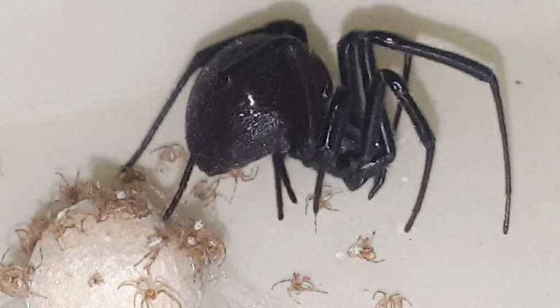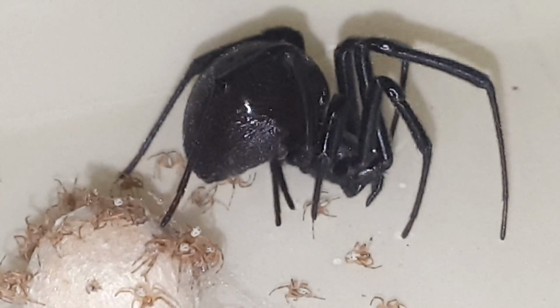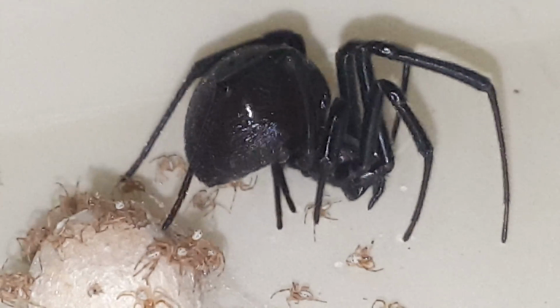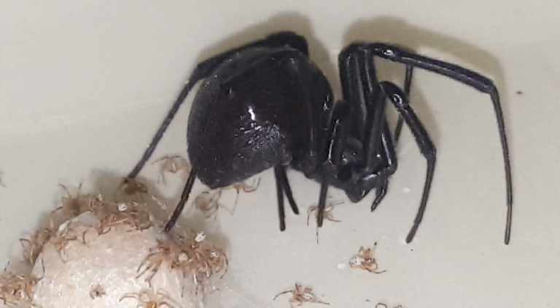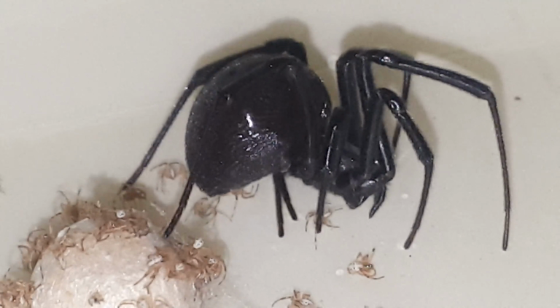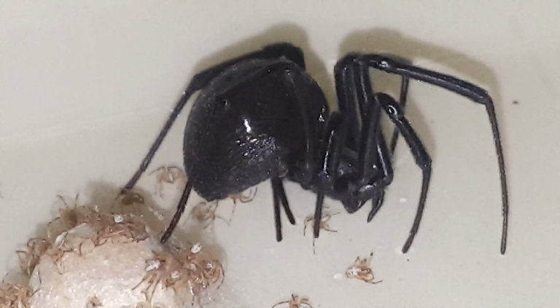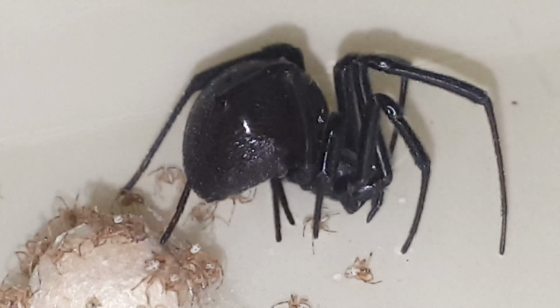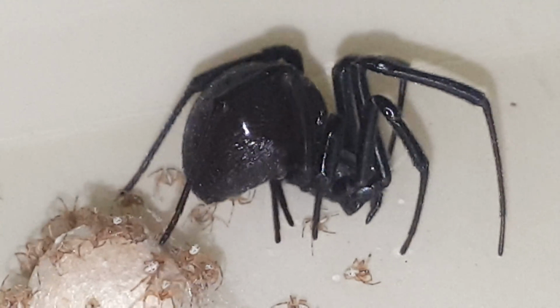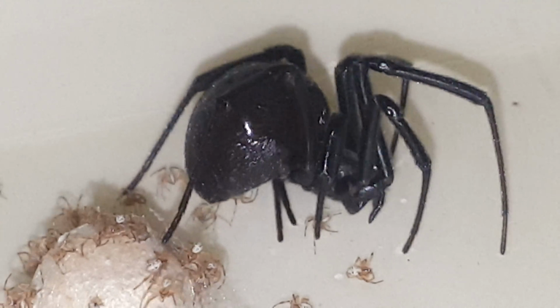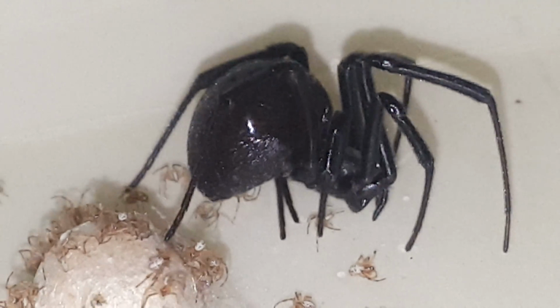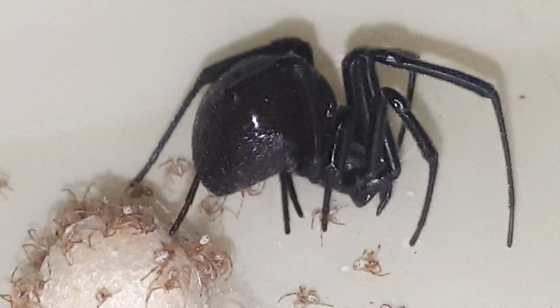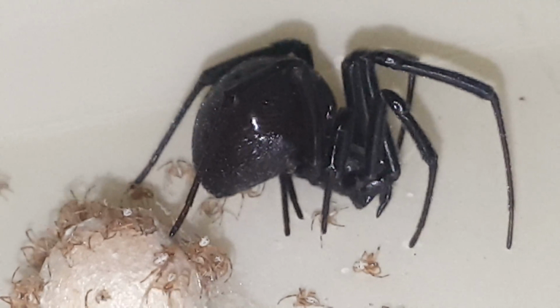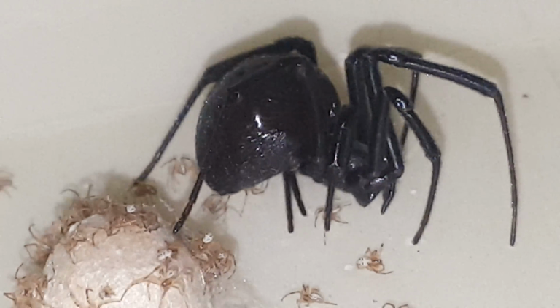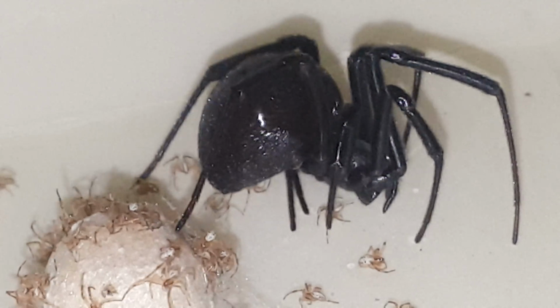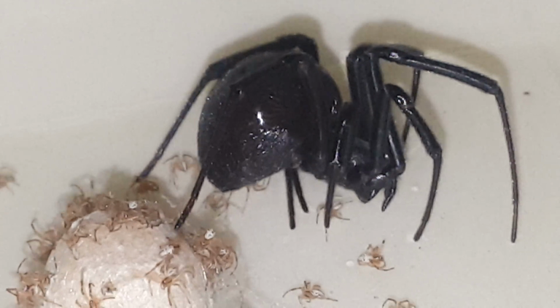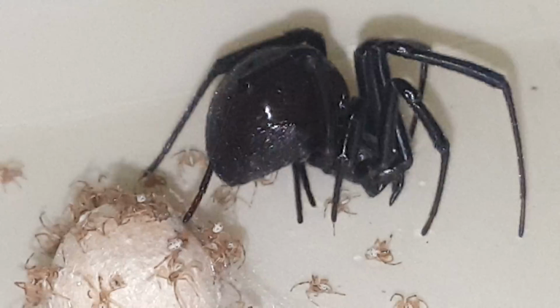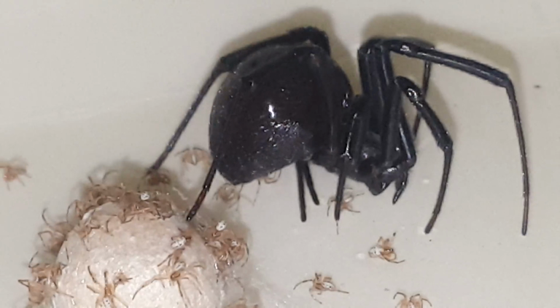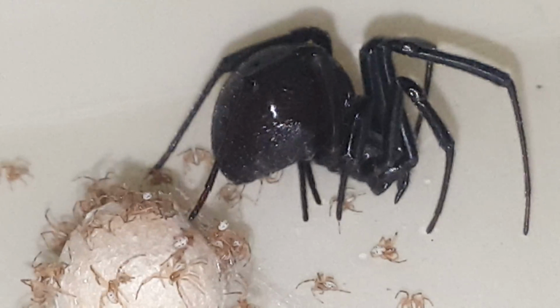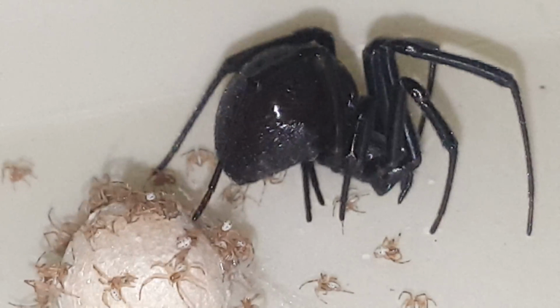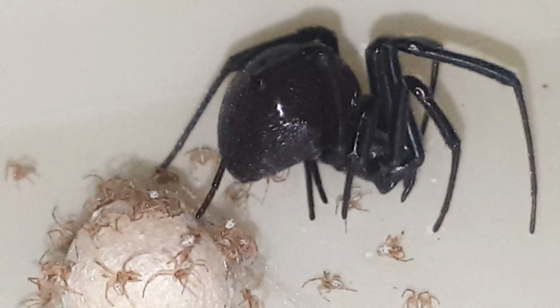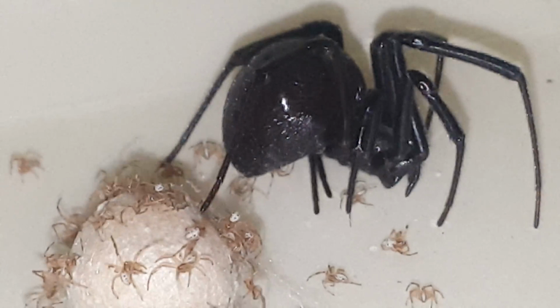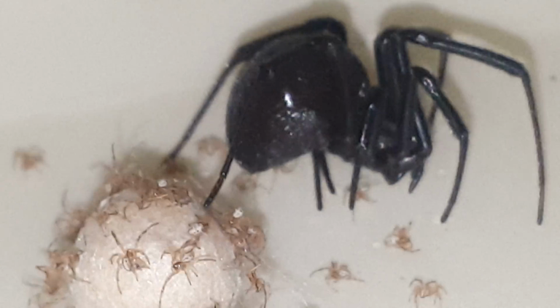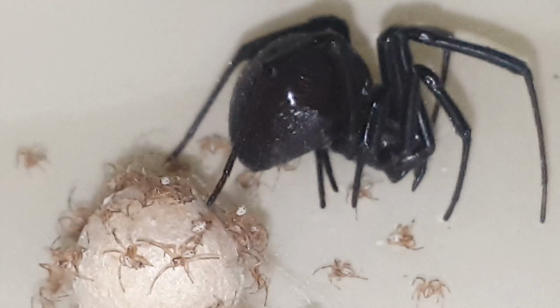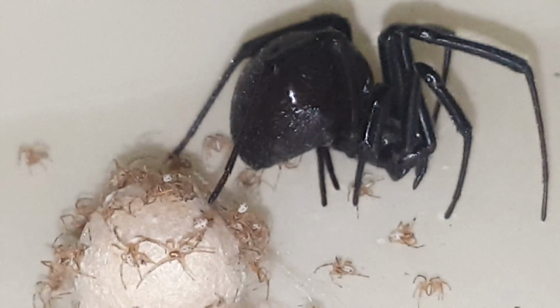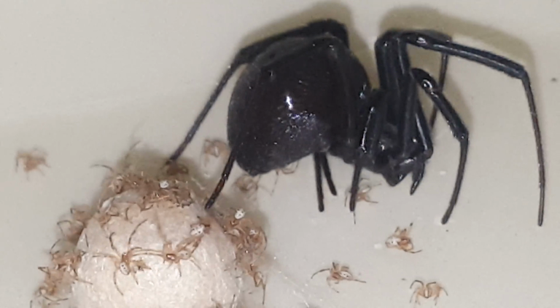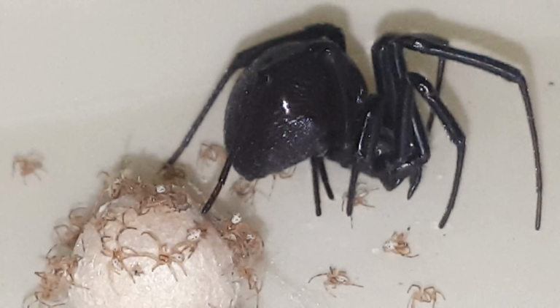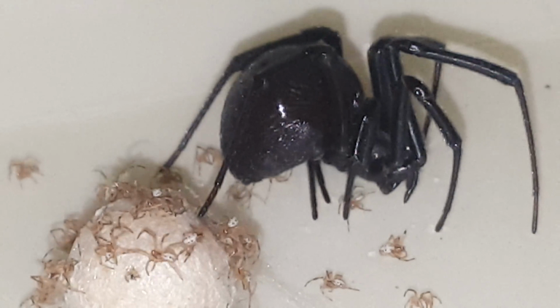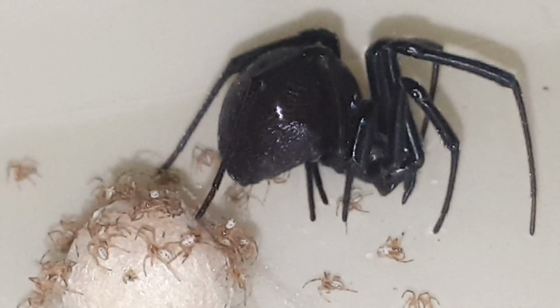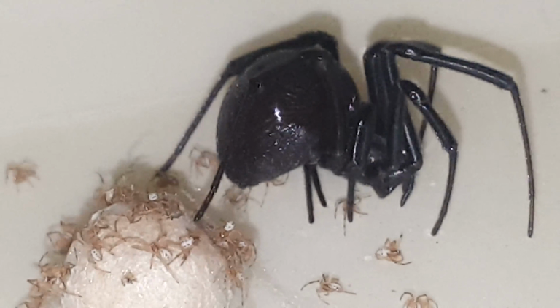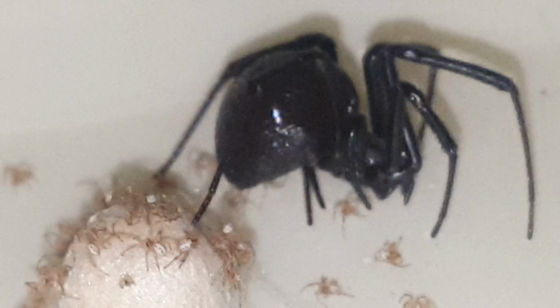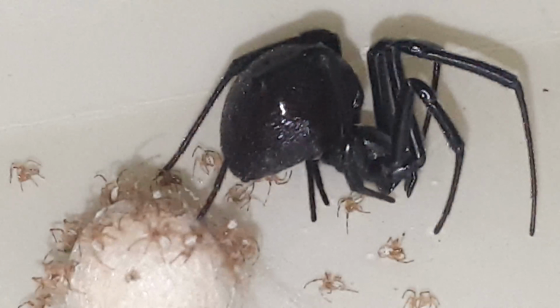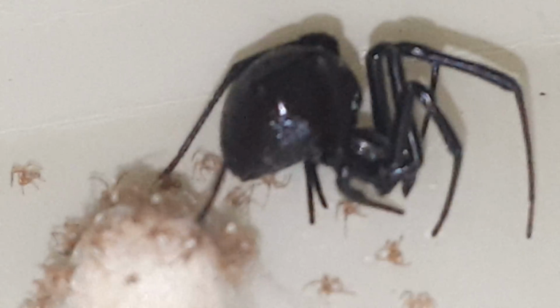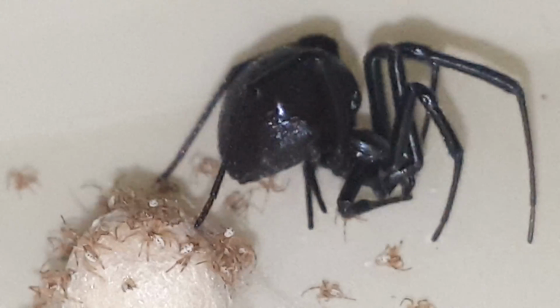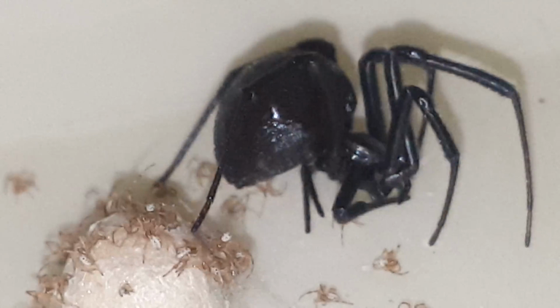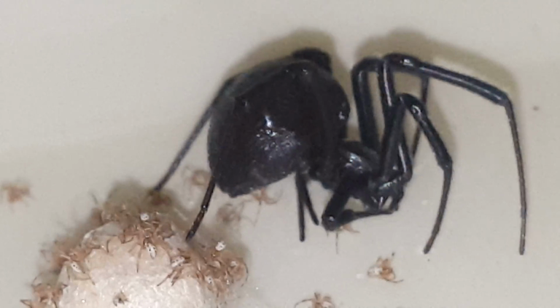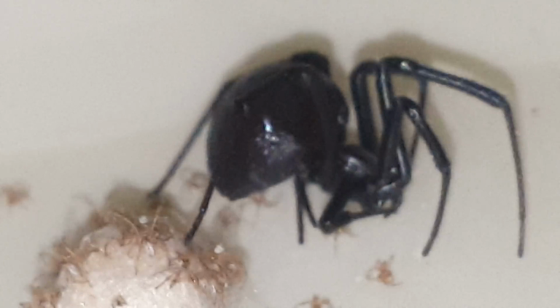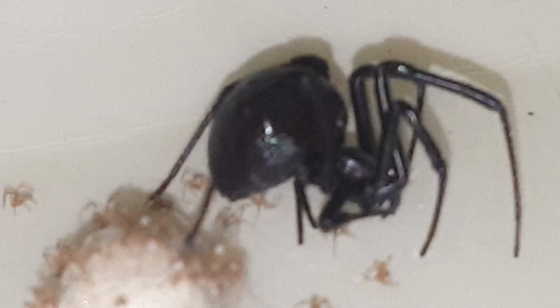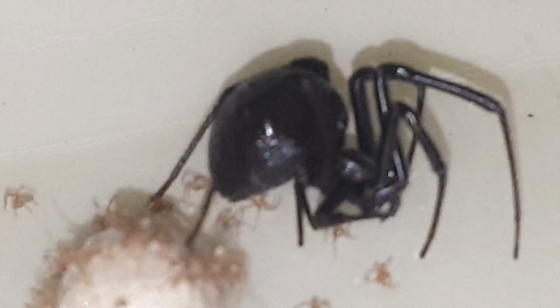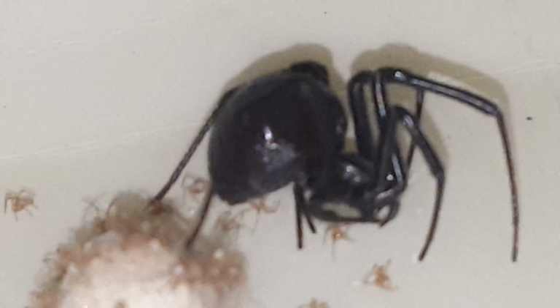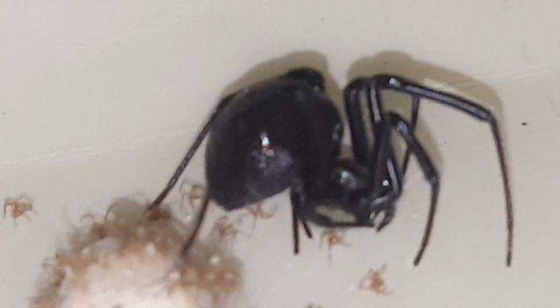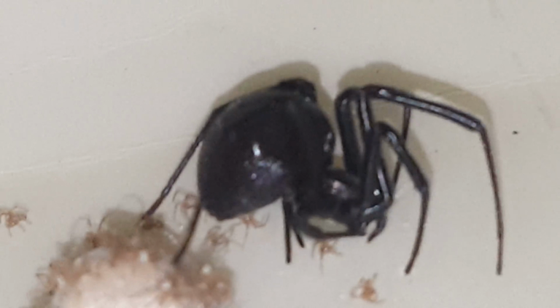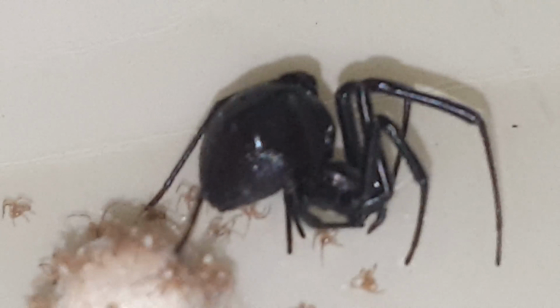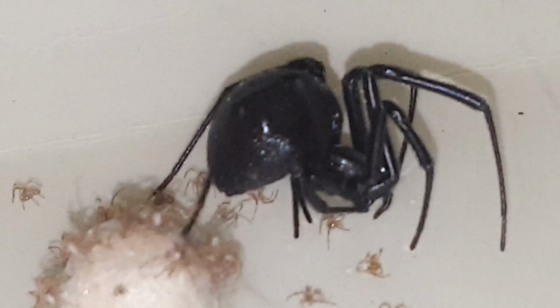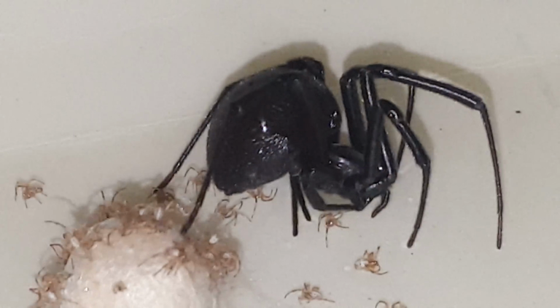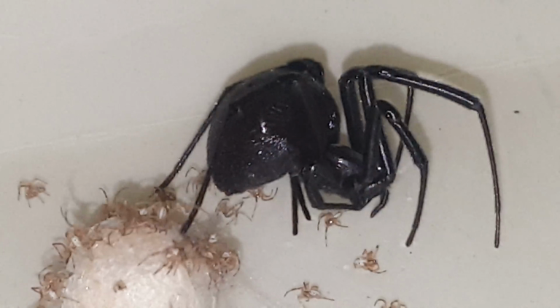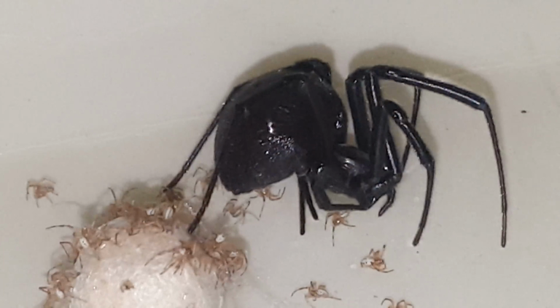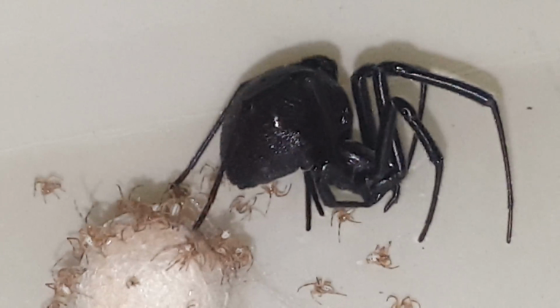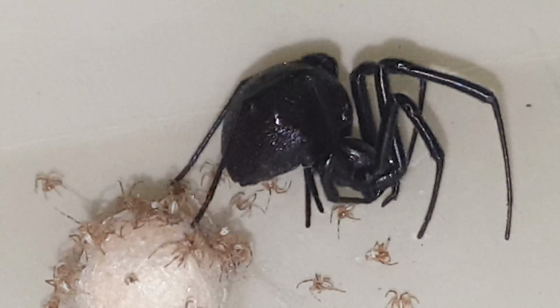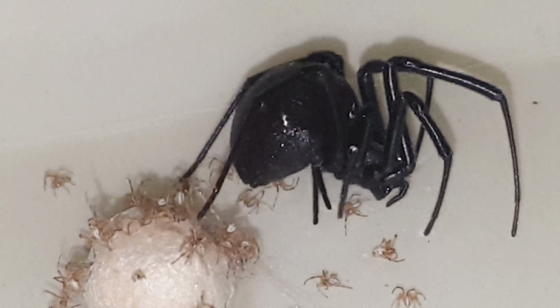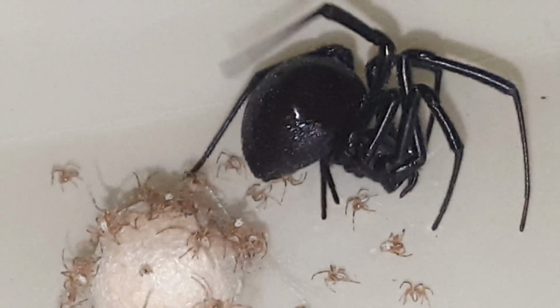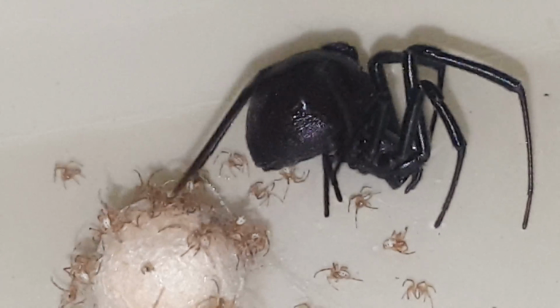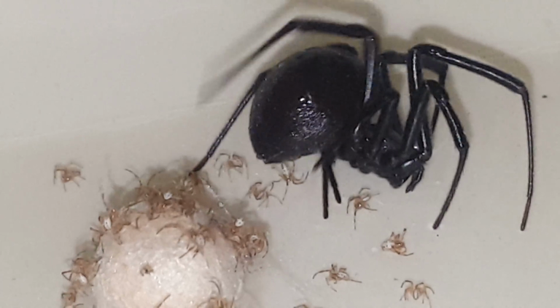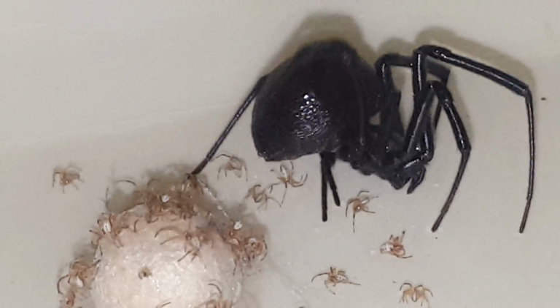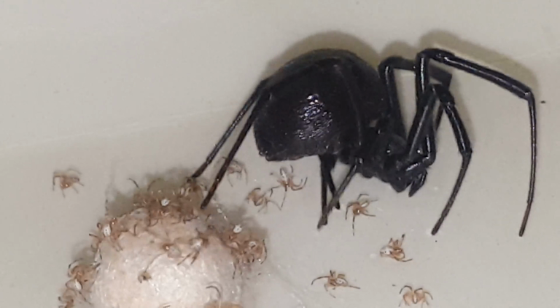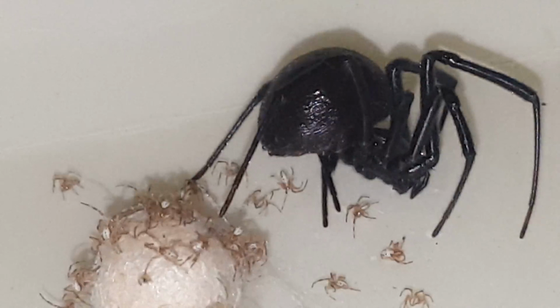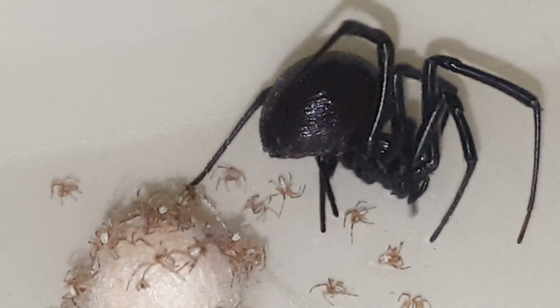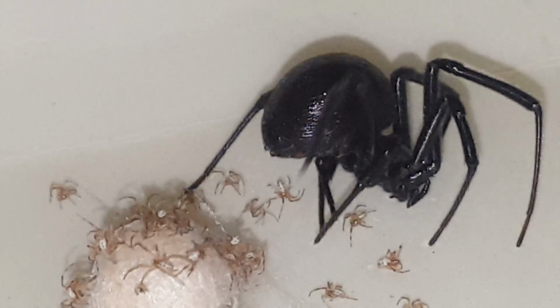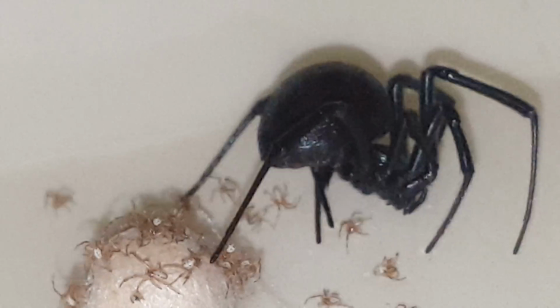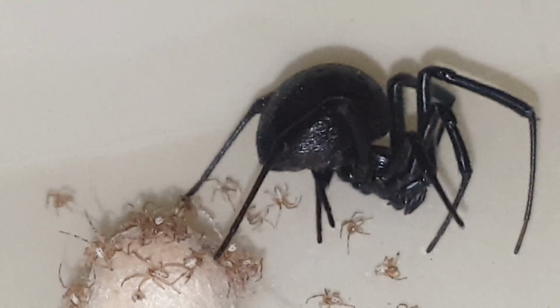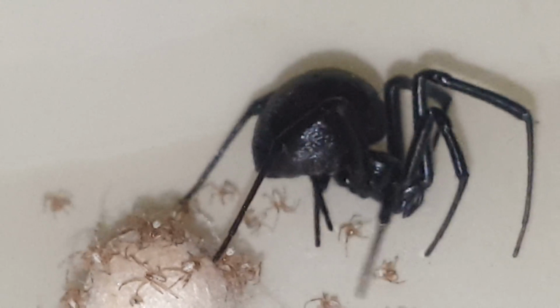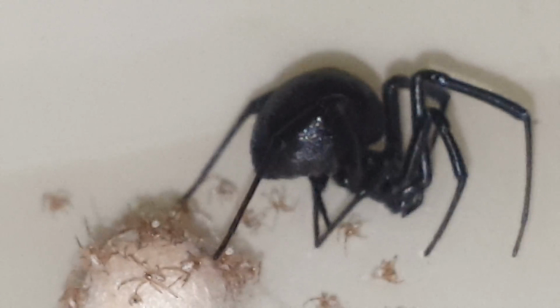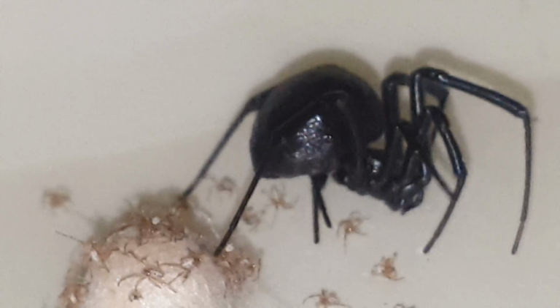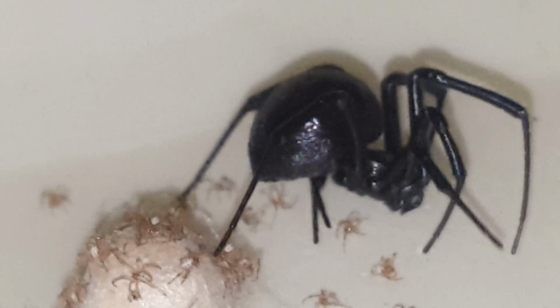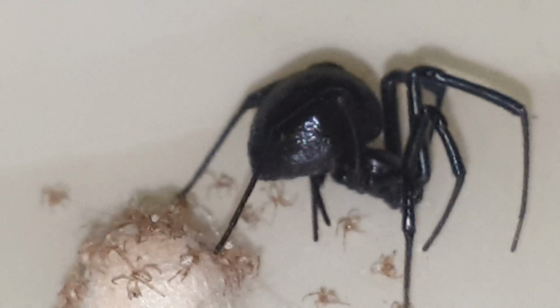The baby spiders have dots on them — I can see it from here. They have dots on their little abdomens.